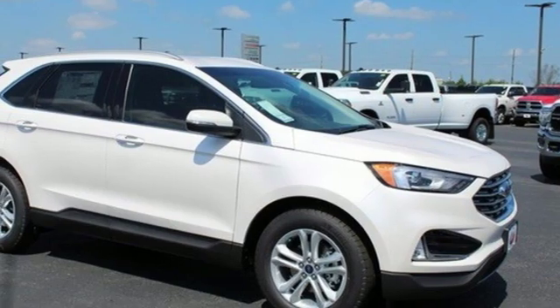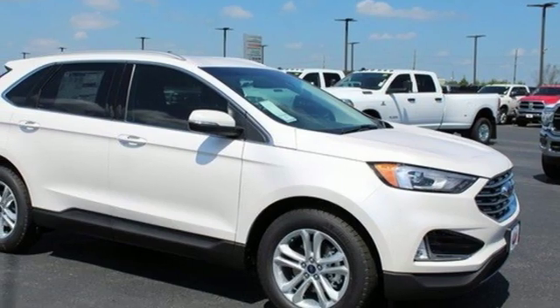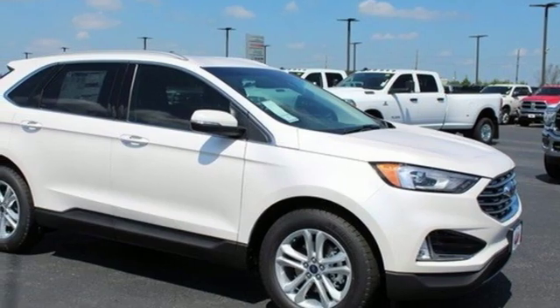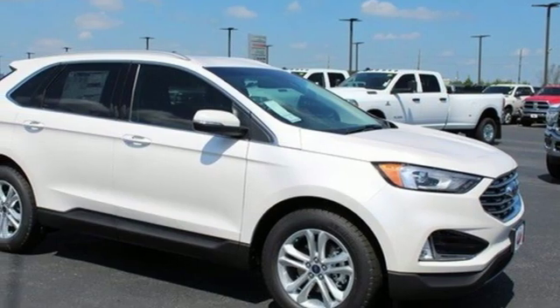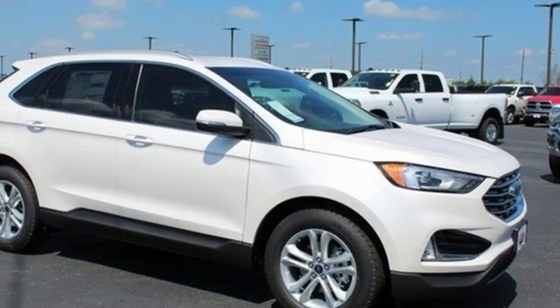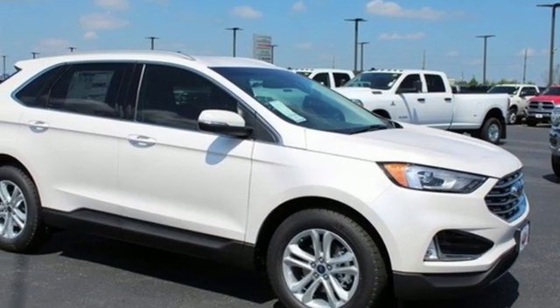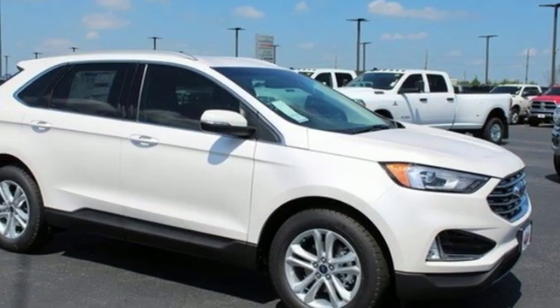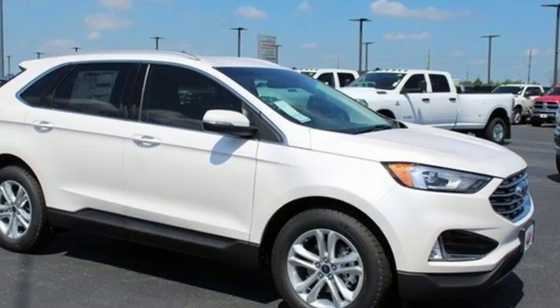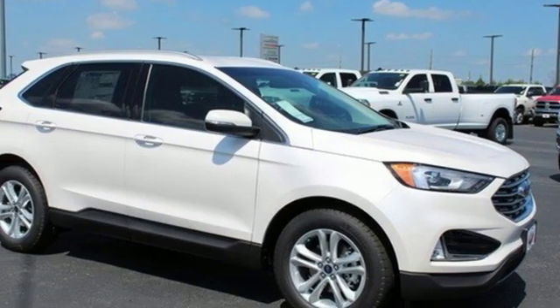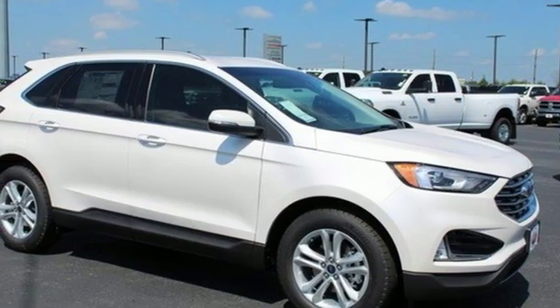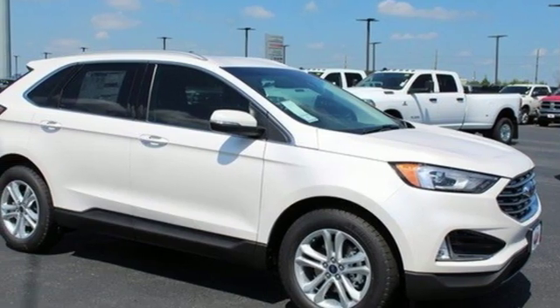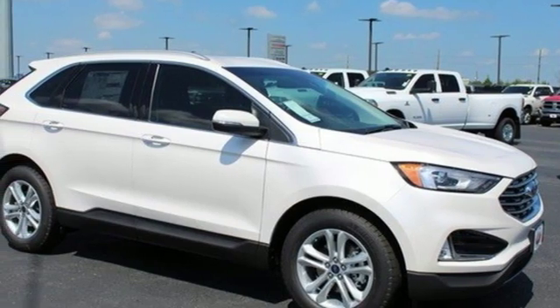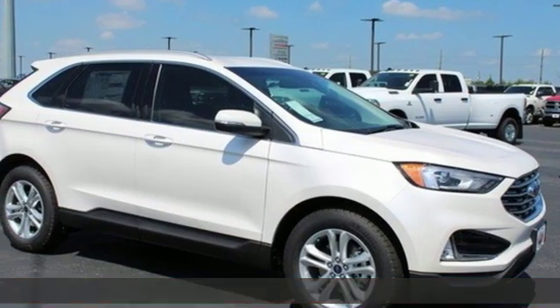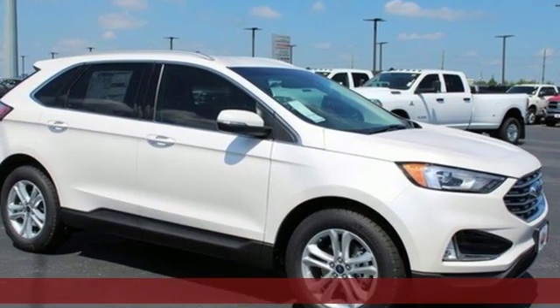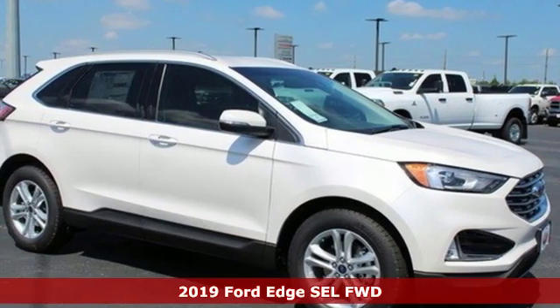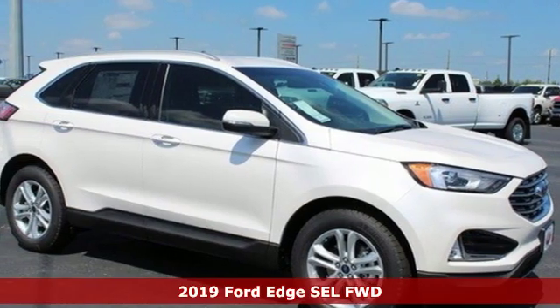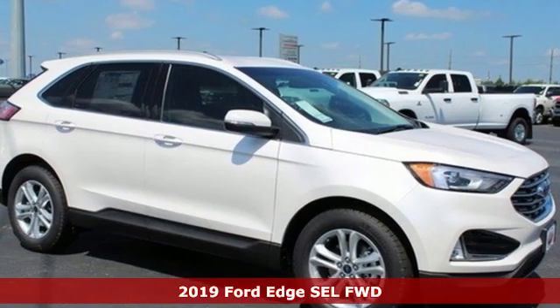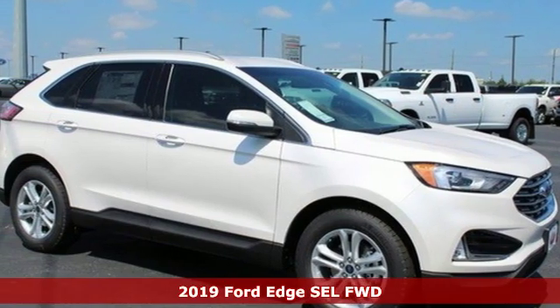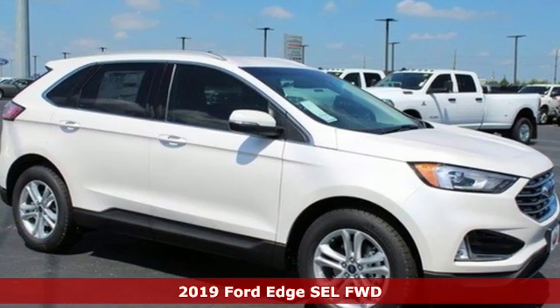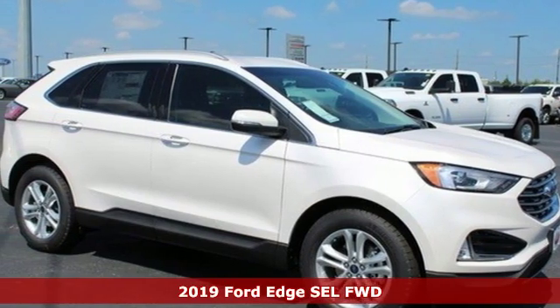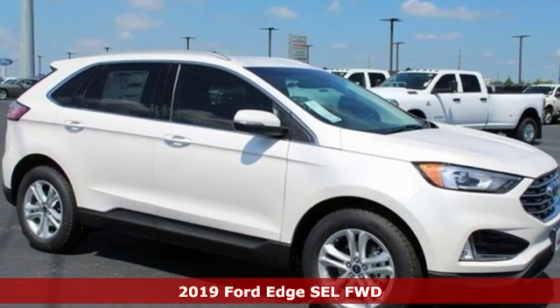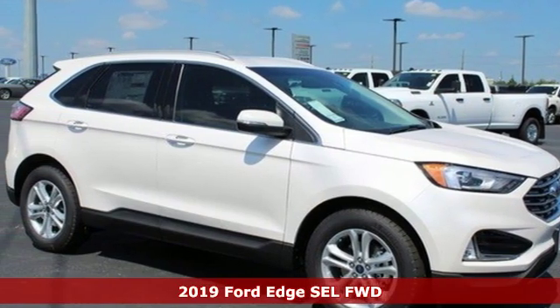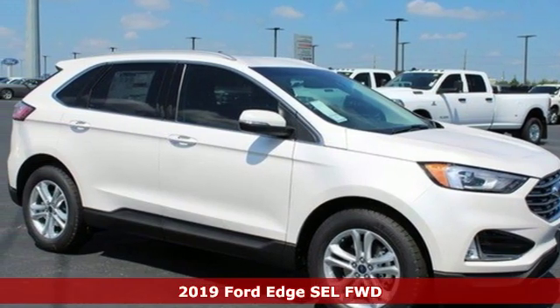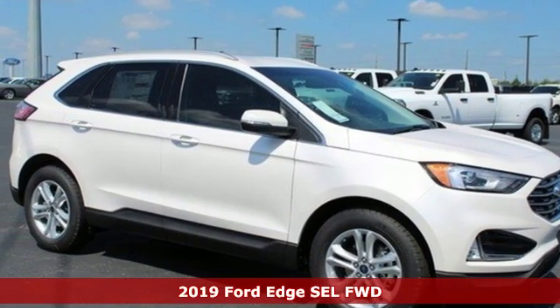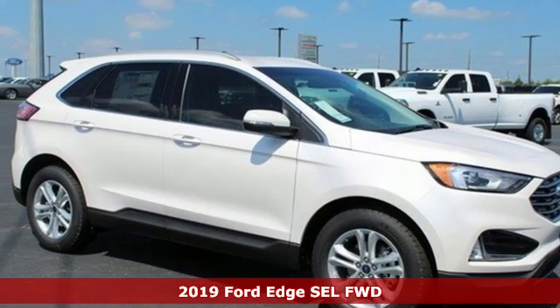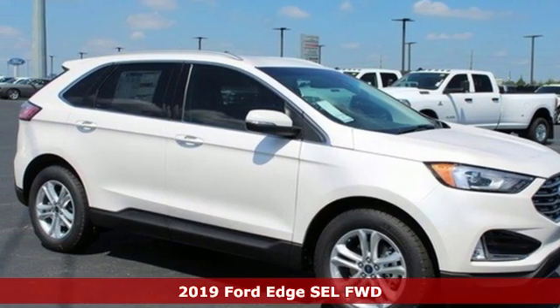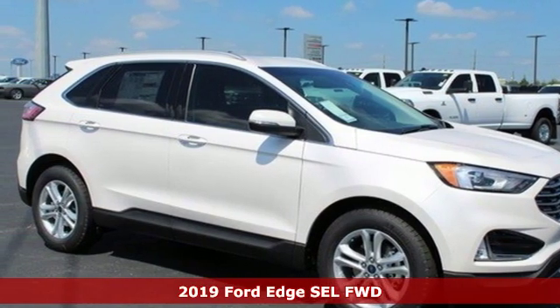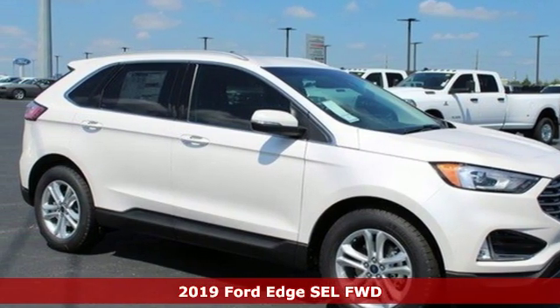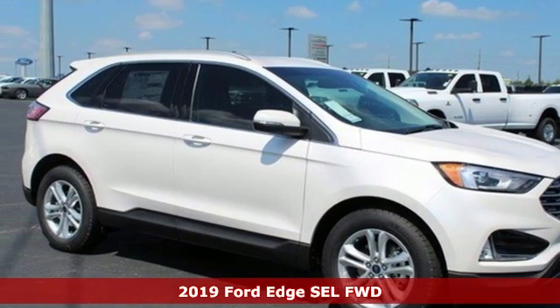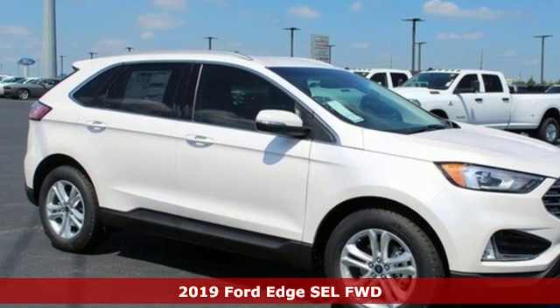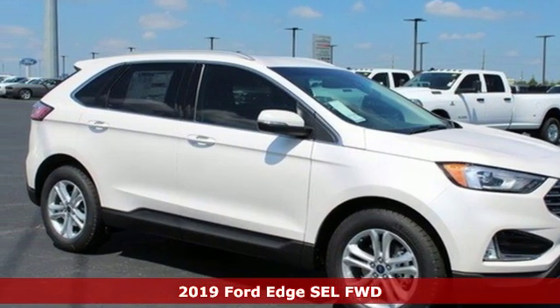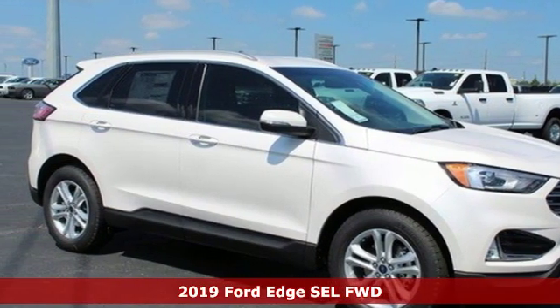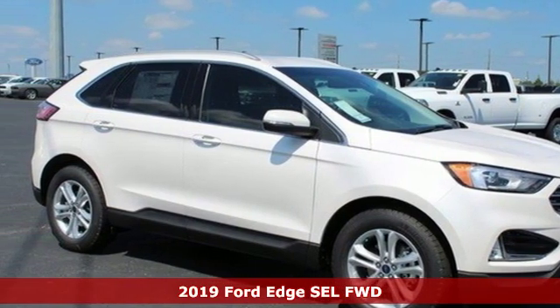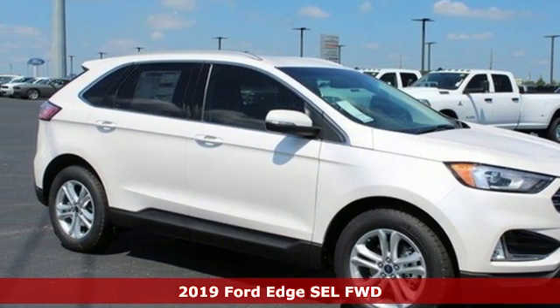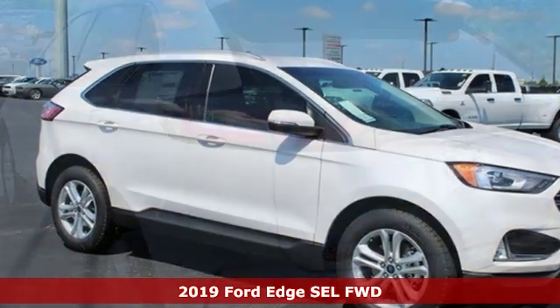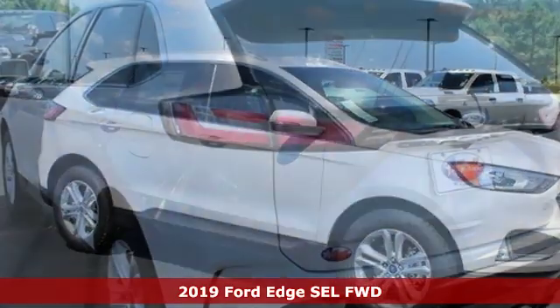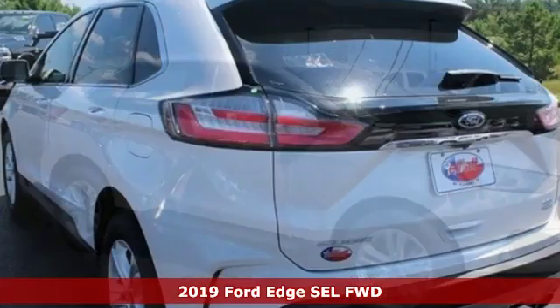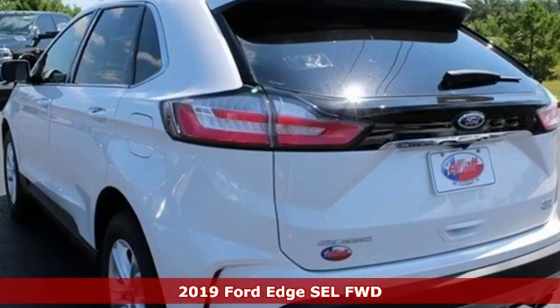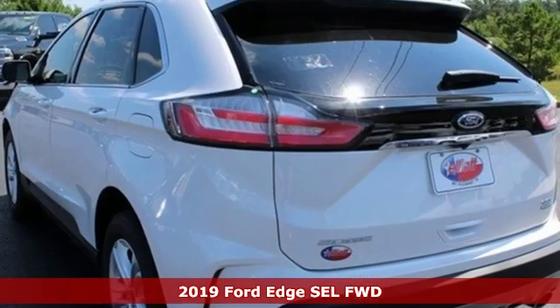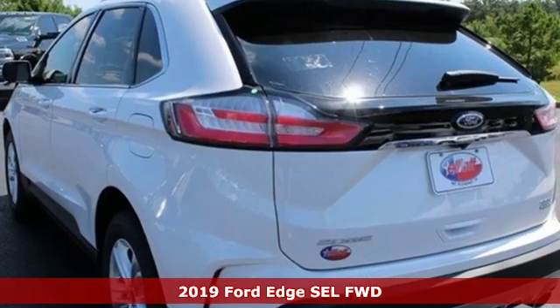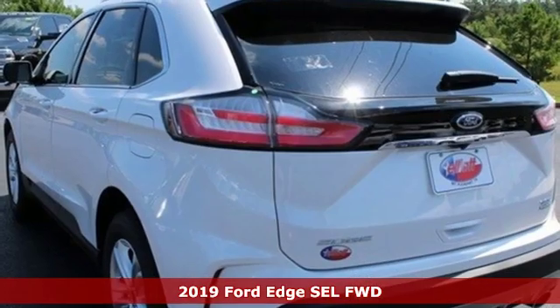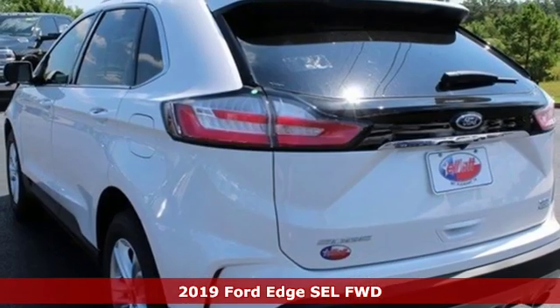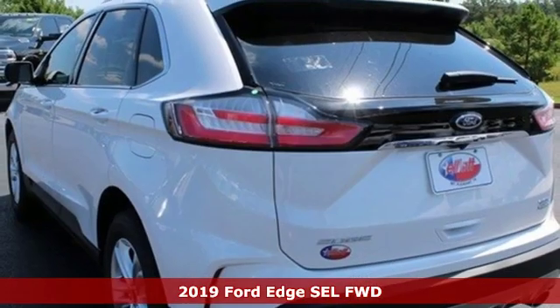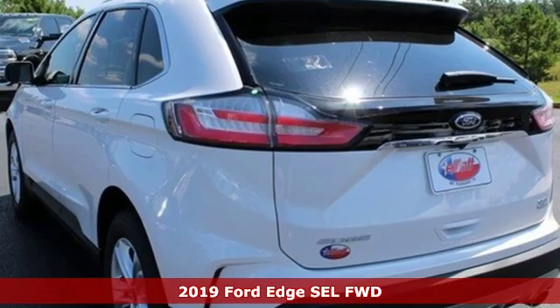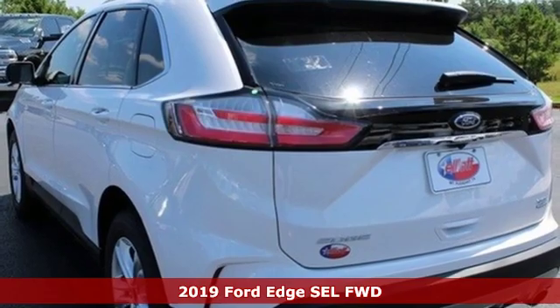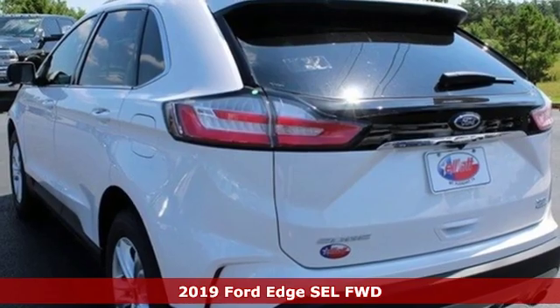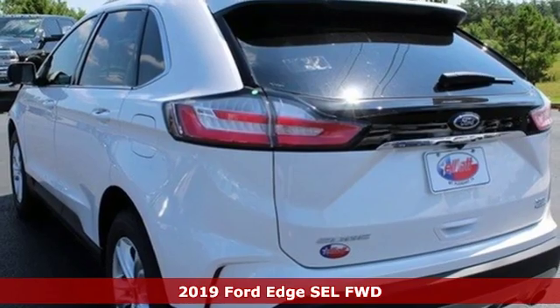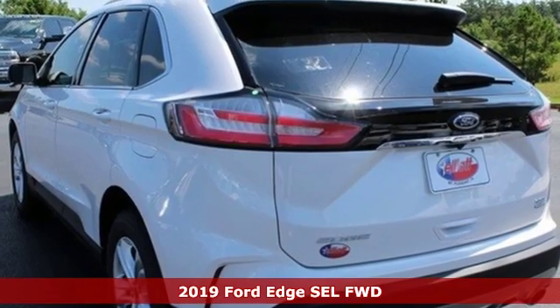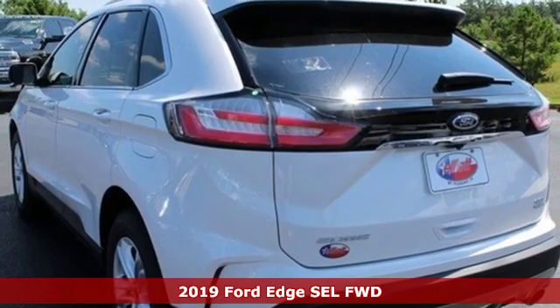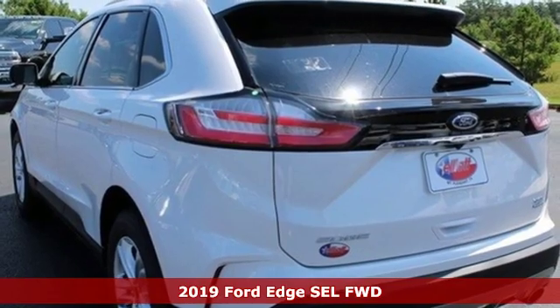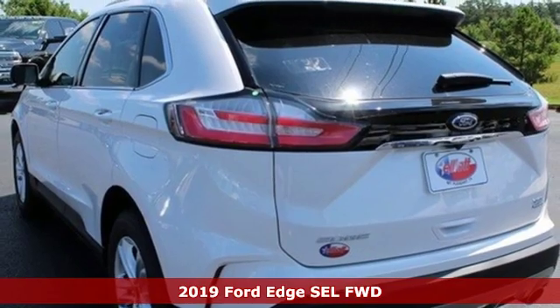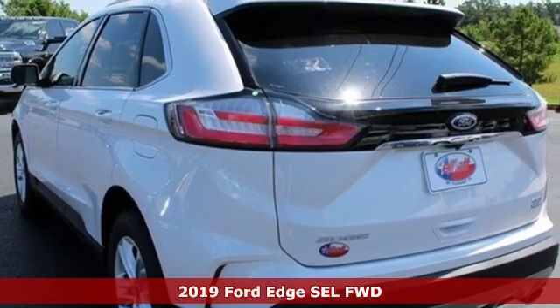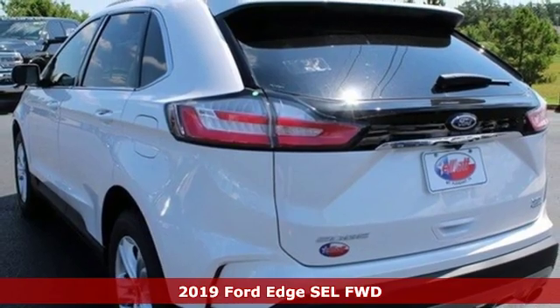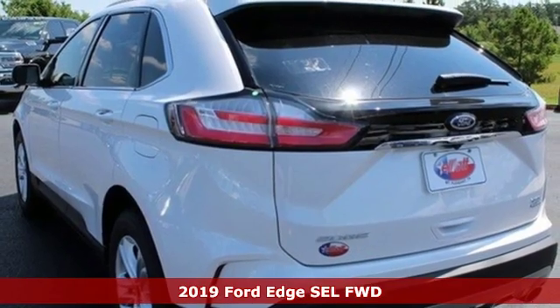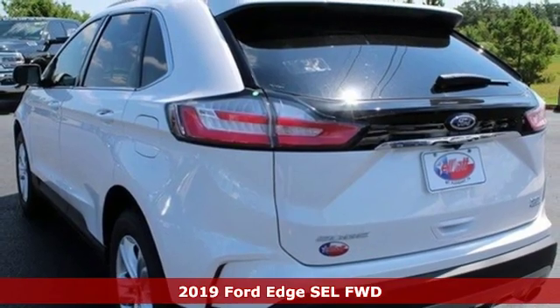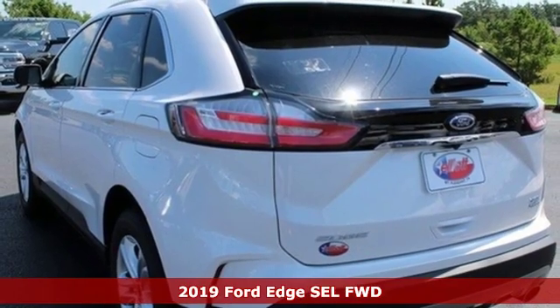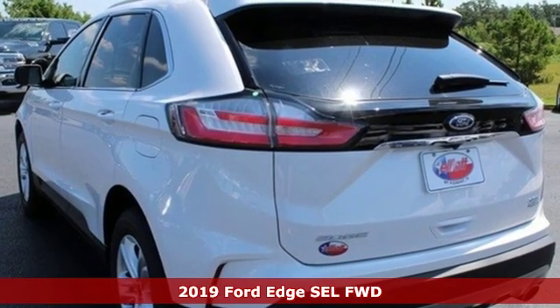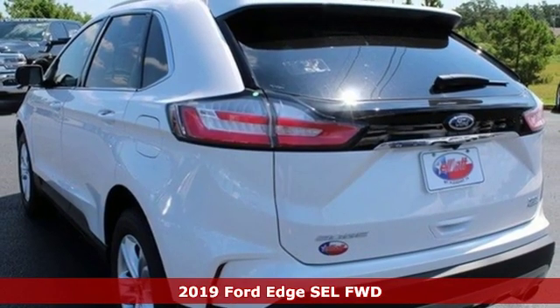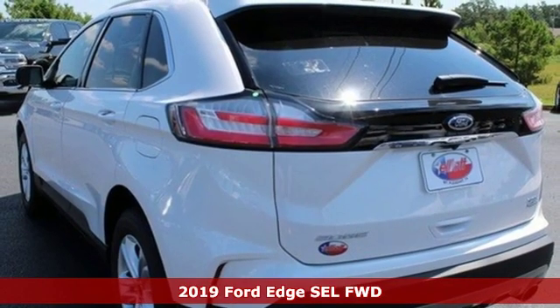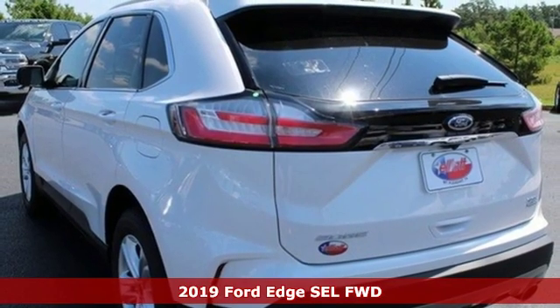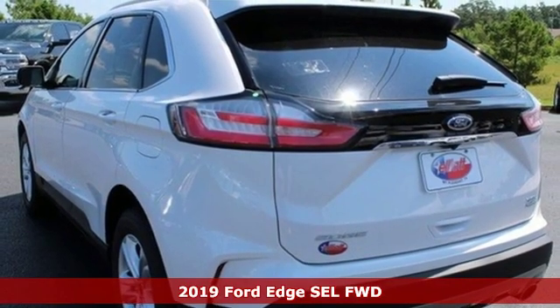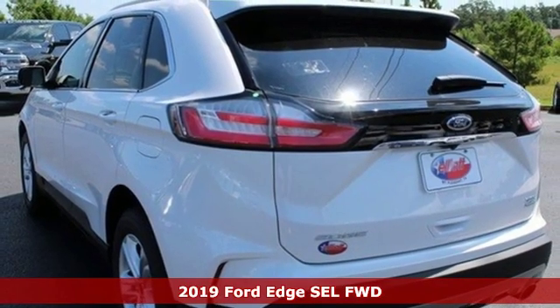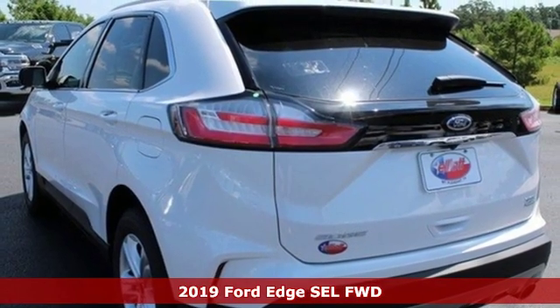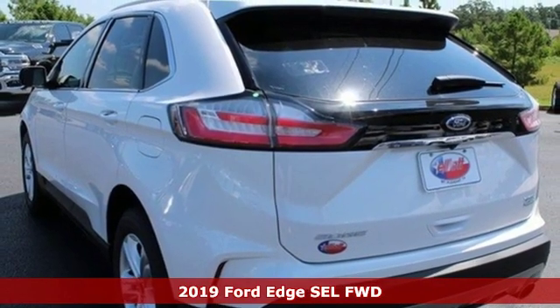Here's a new 2019 Ford Edge. Stay cool, calm and connected in this confident cruiser.